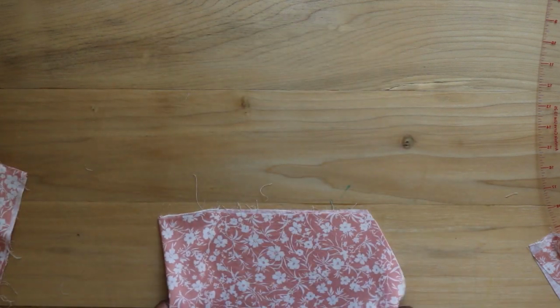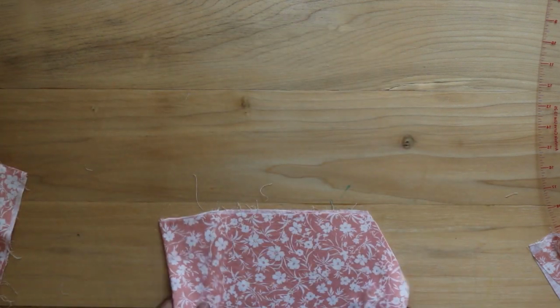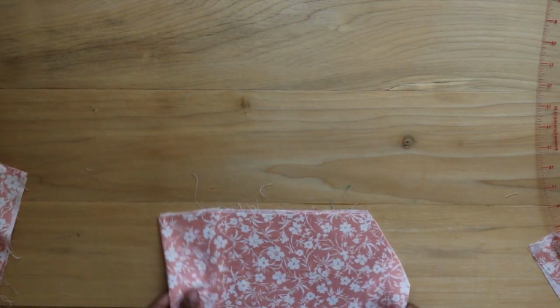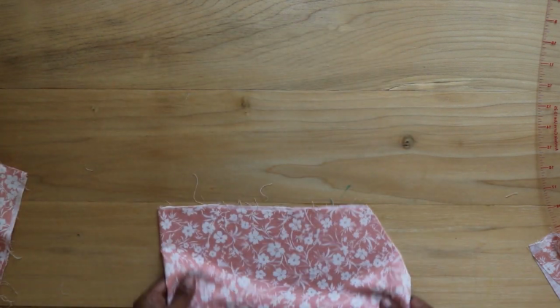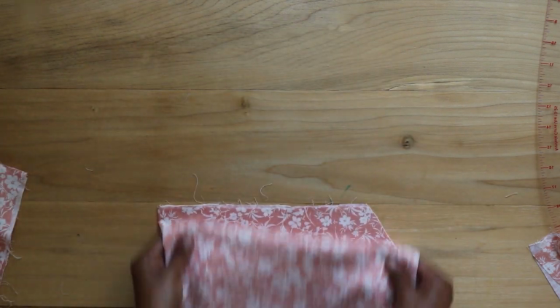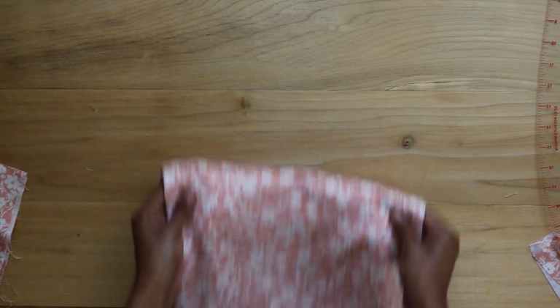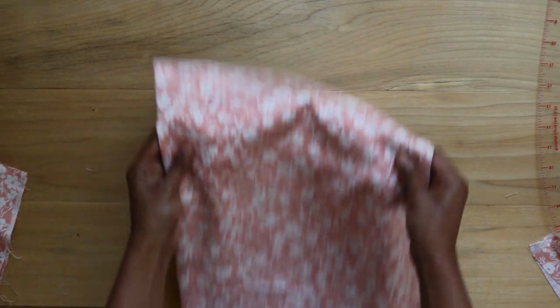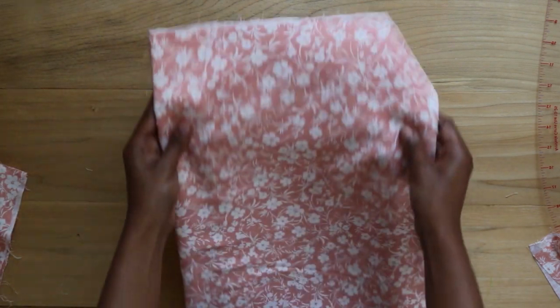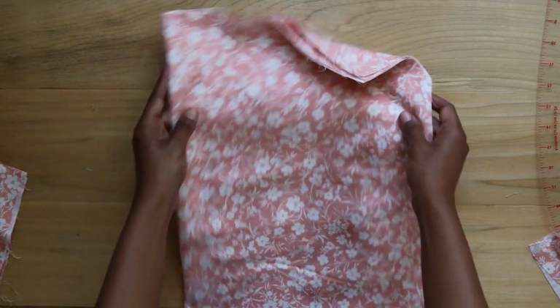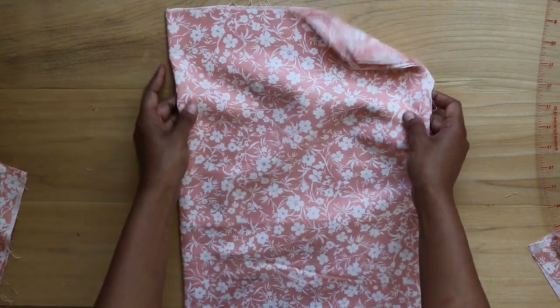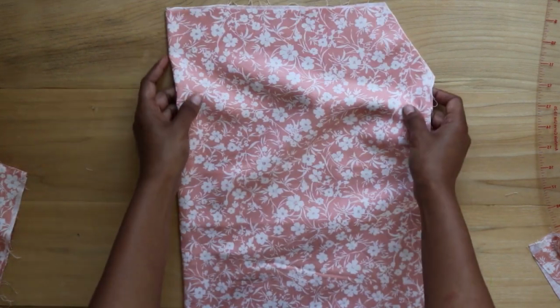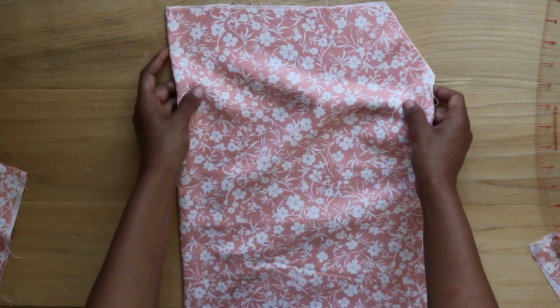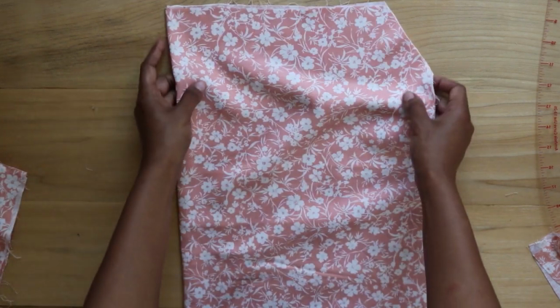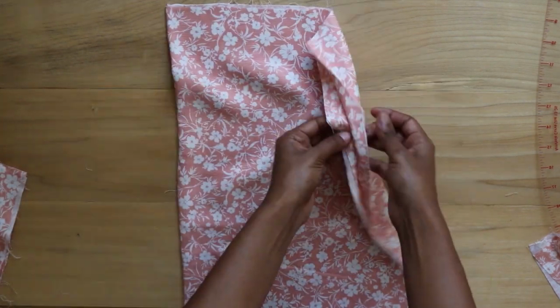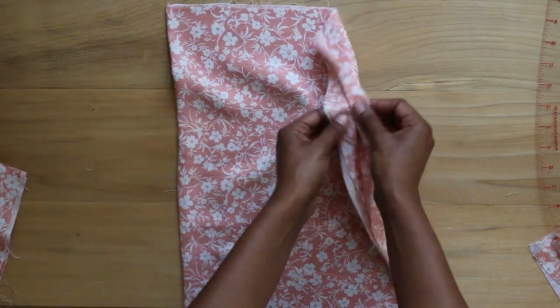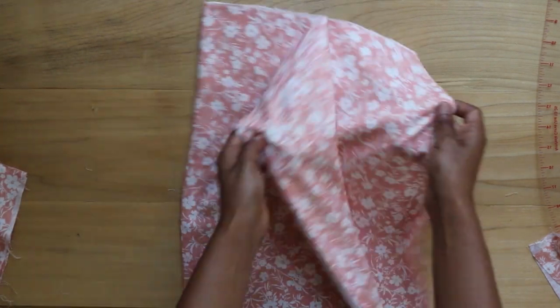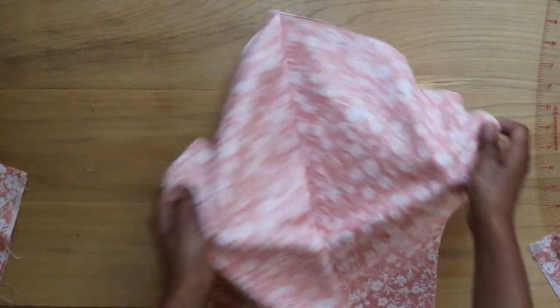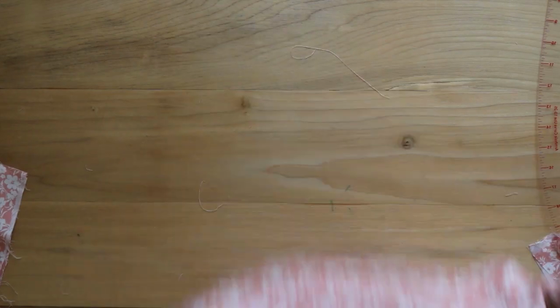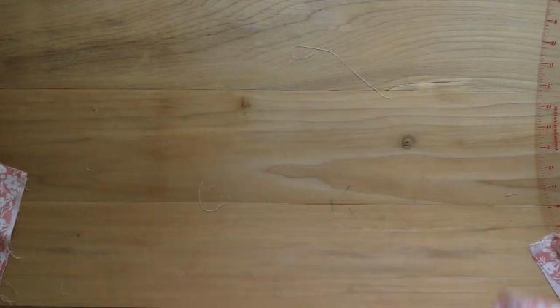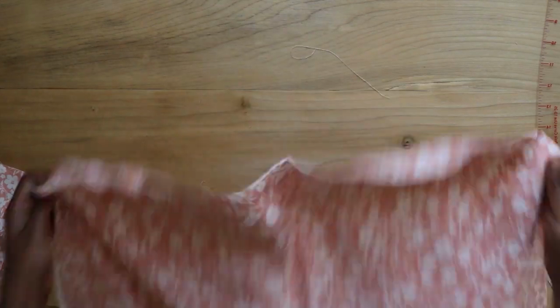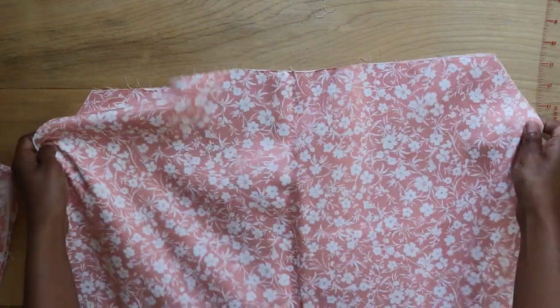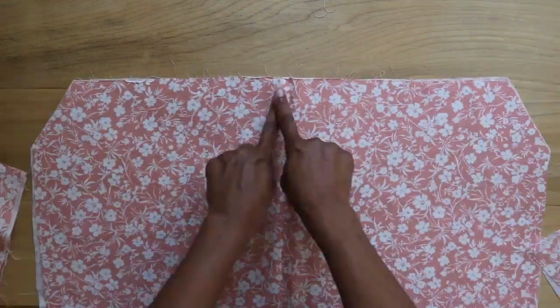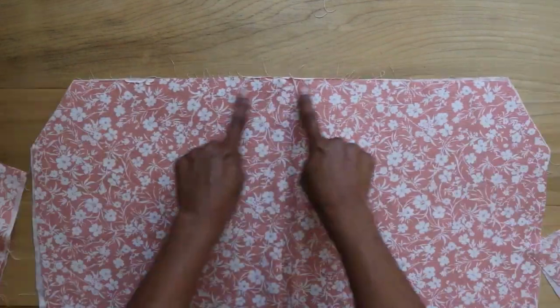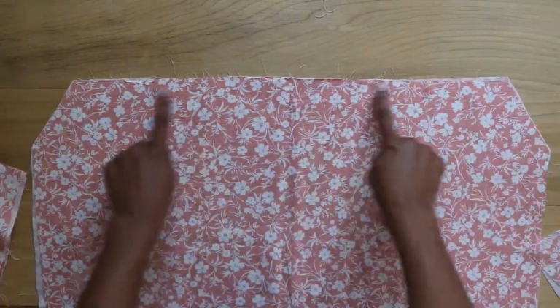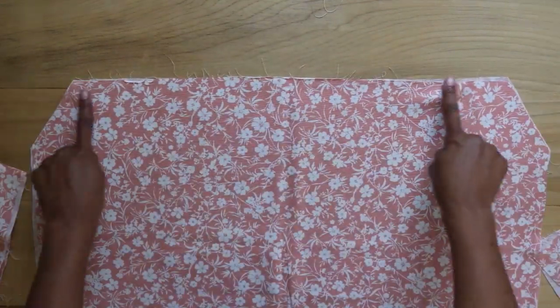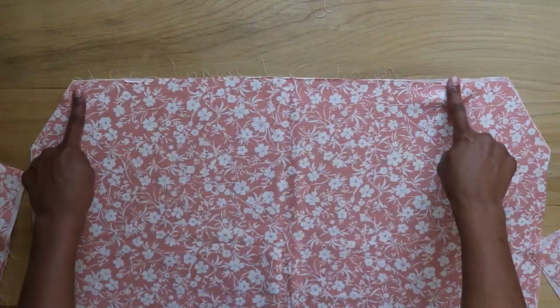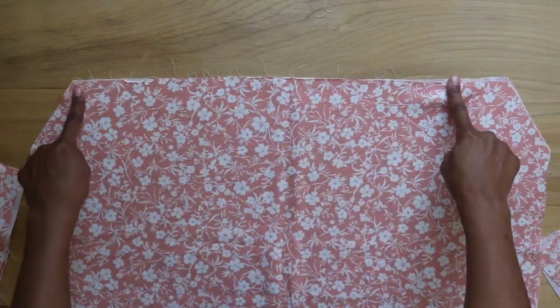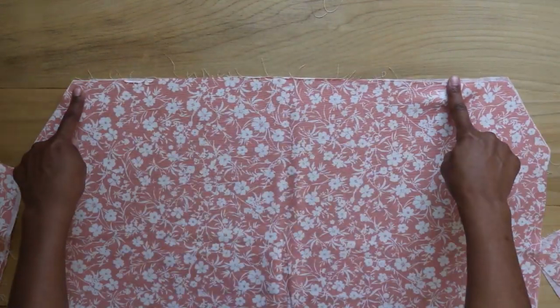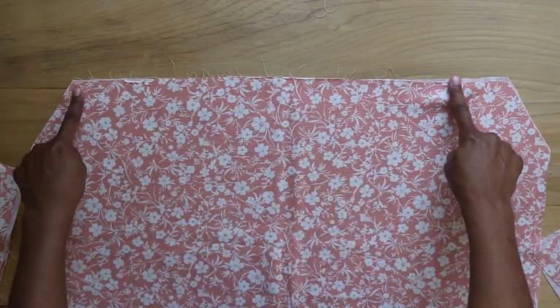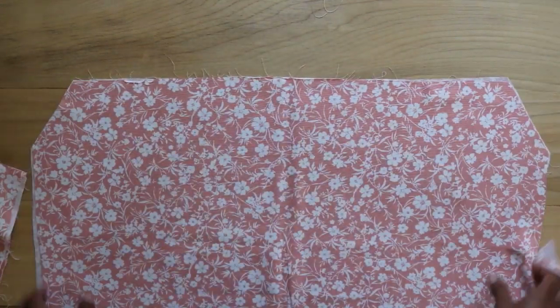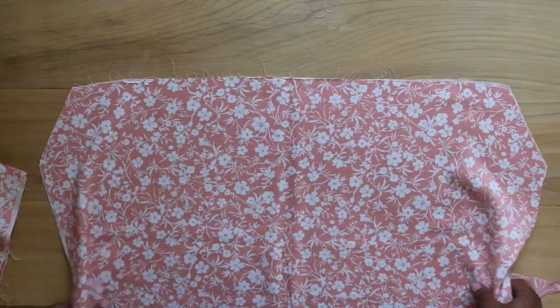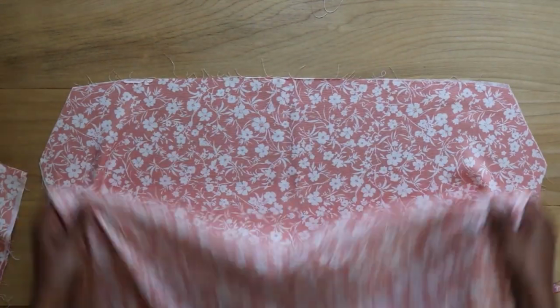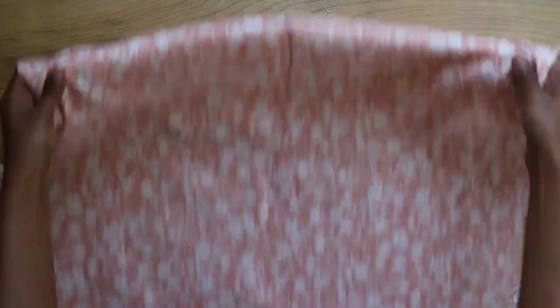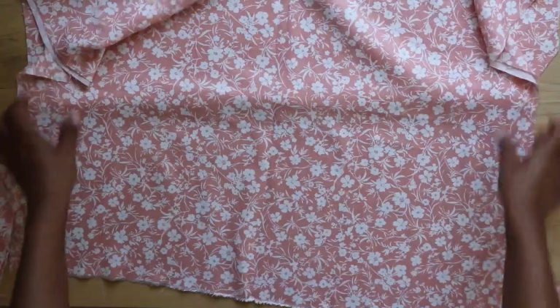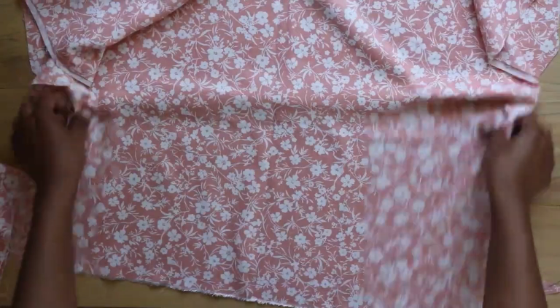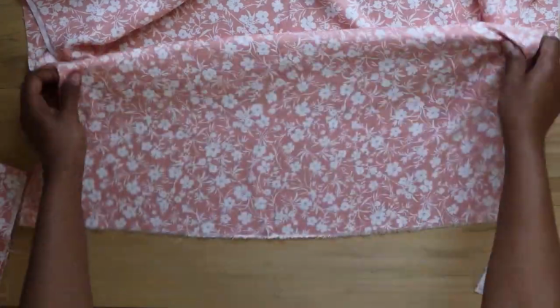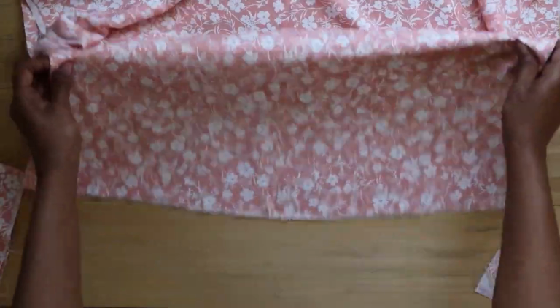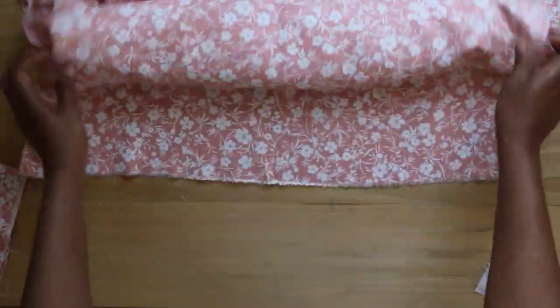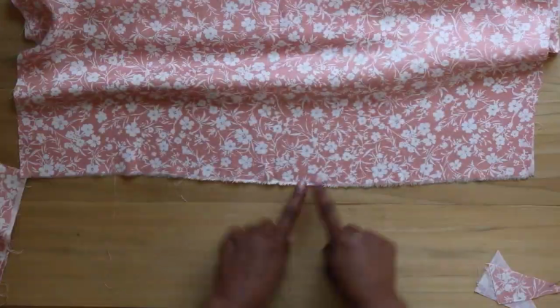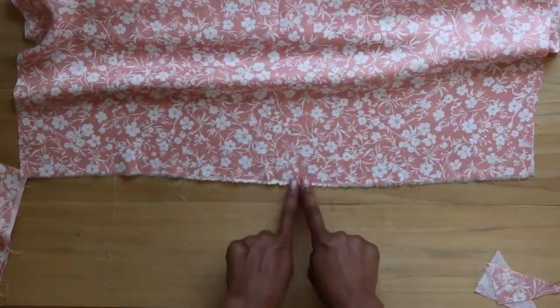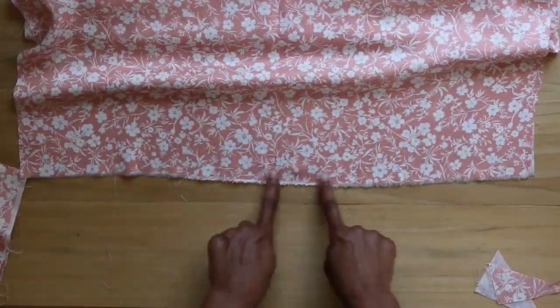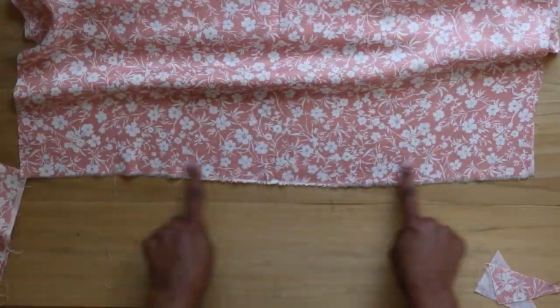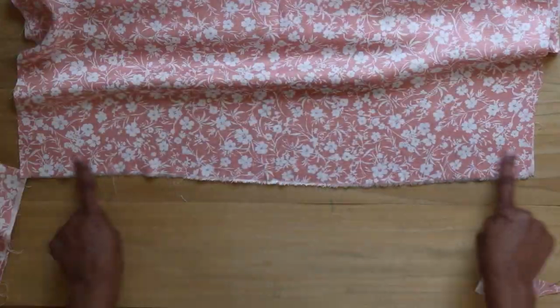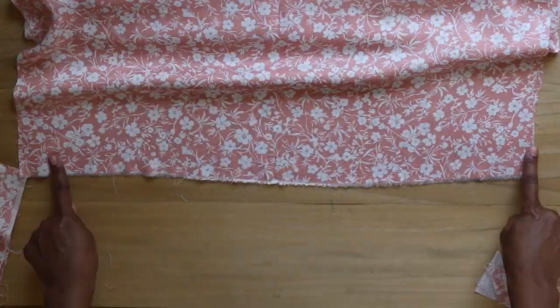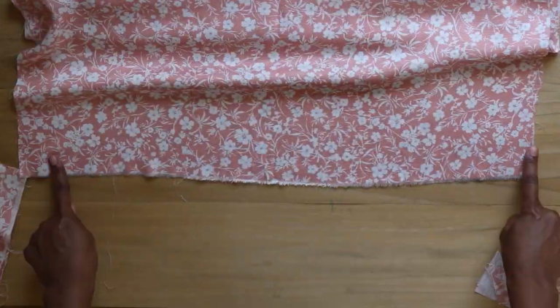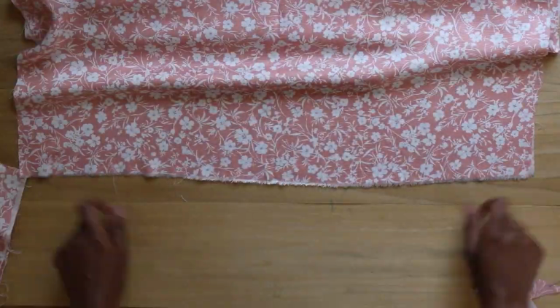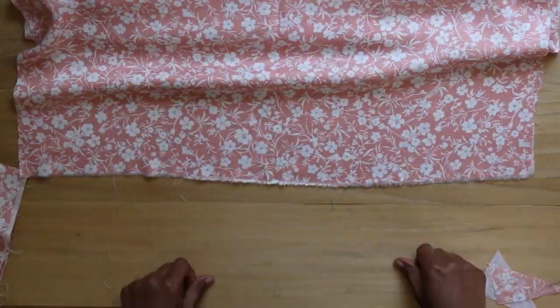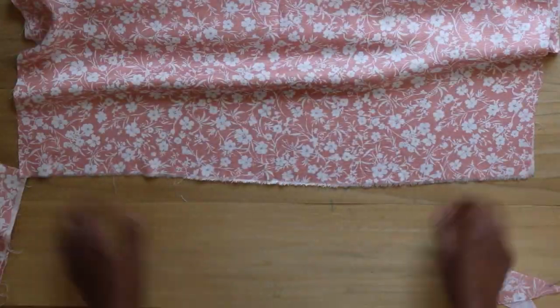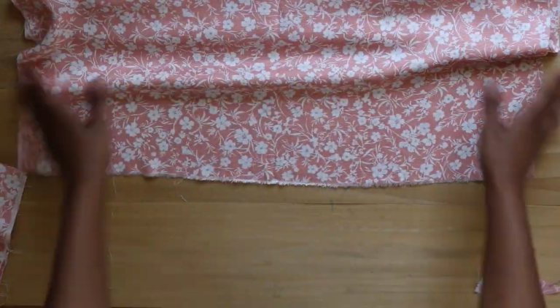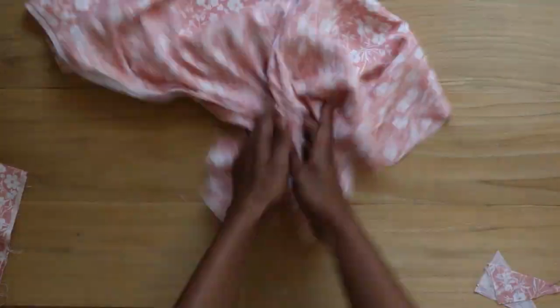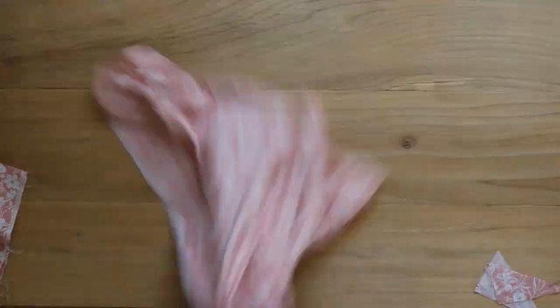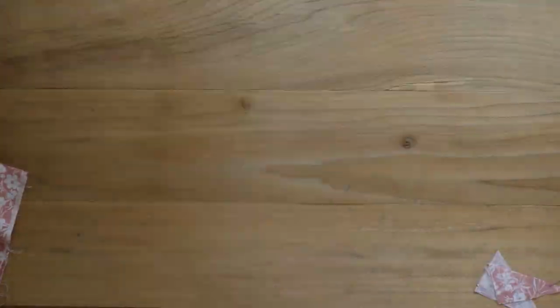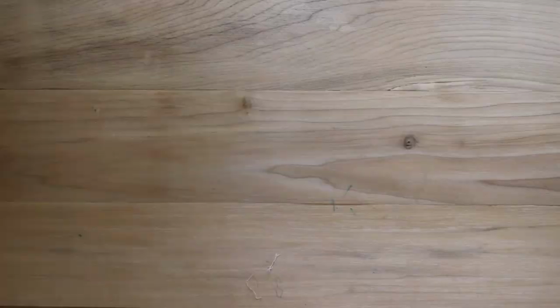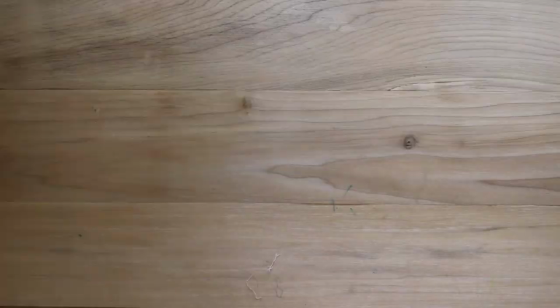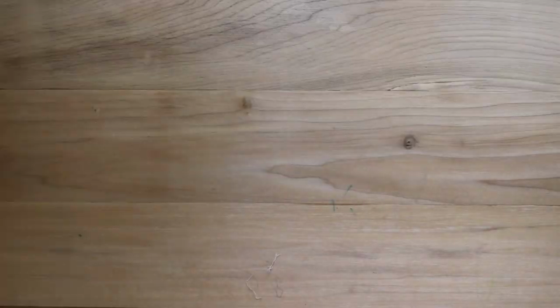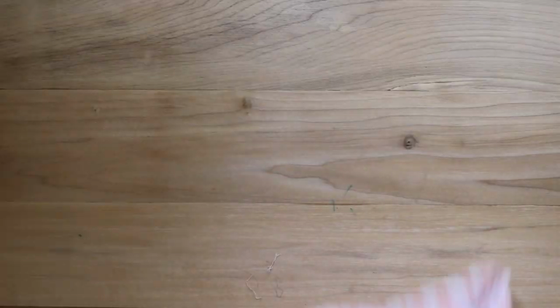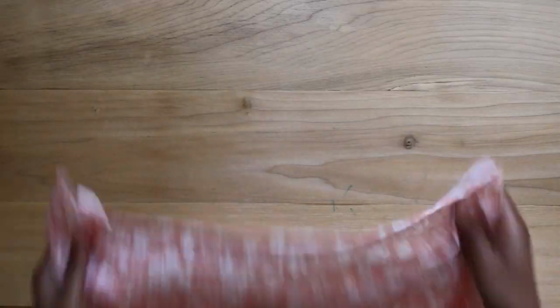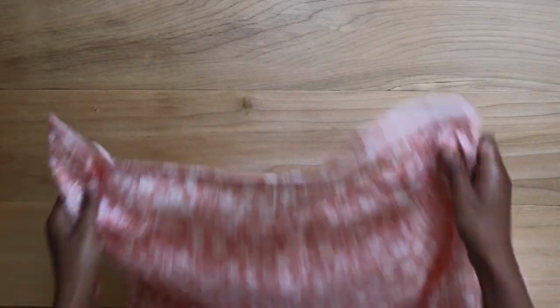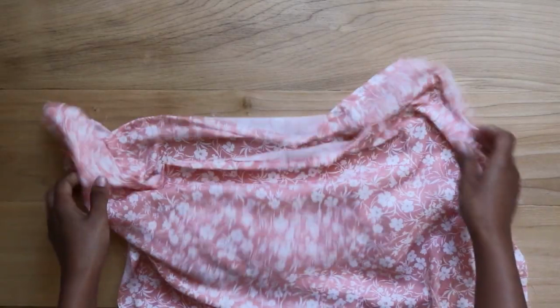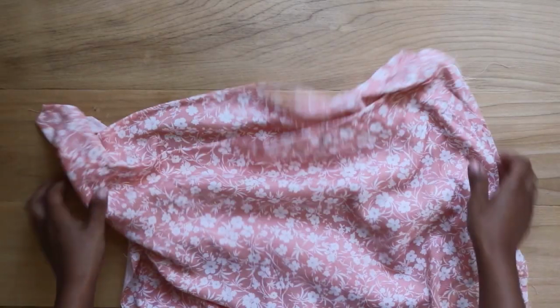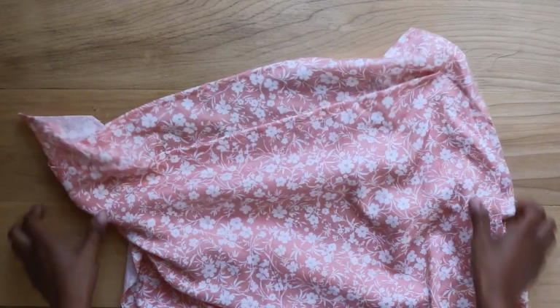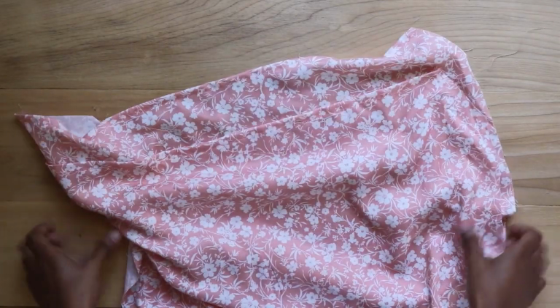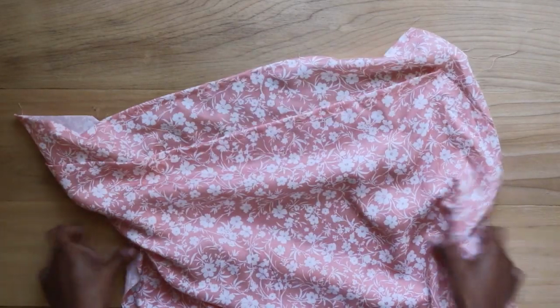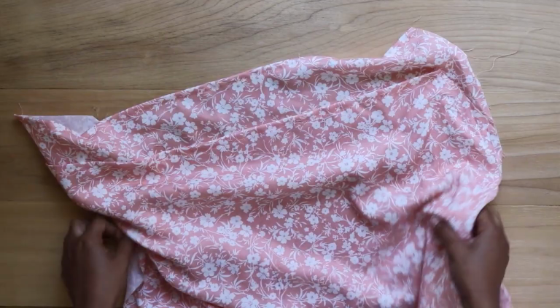I set the sleeves to the side and, starting with the front and back pieces of the dress, I hem along the top and bottom for both pieces. Here are both pieces hemmed.